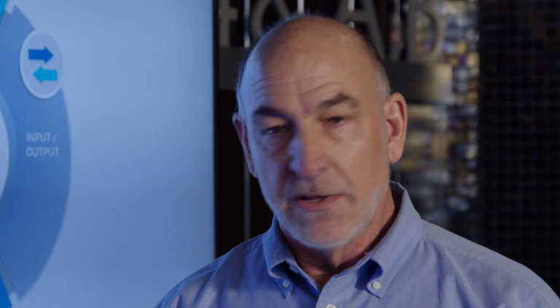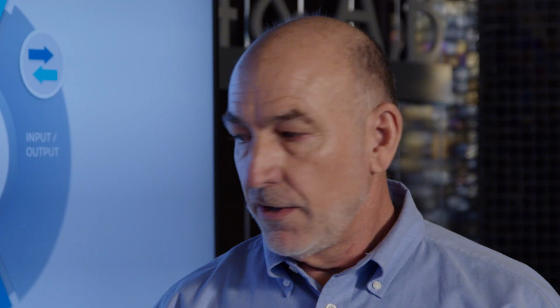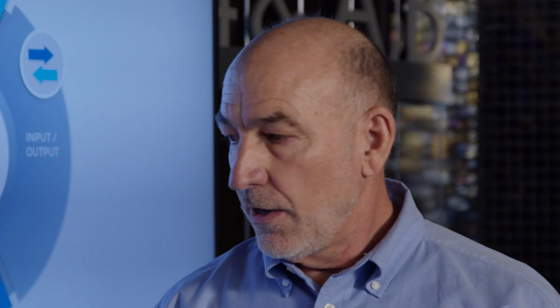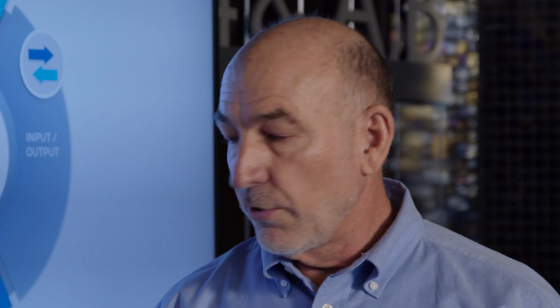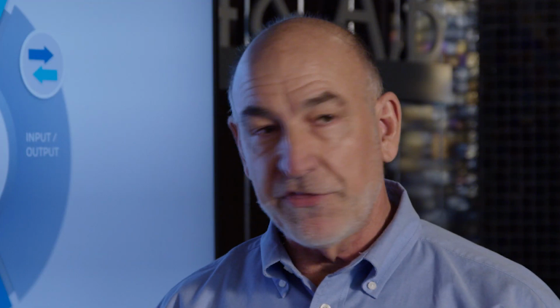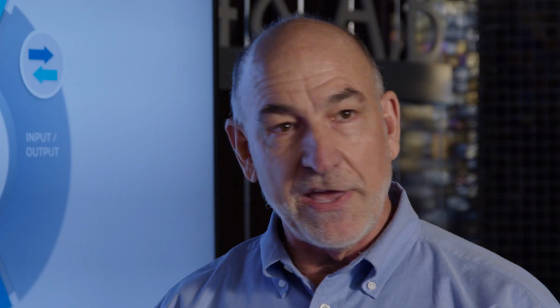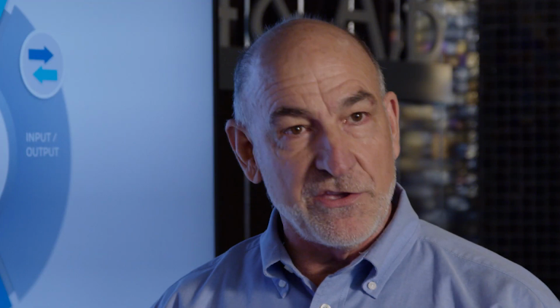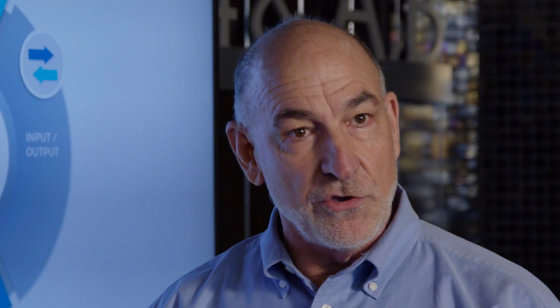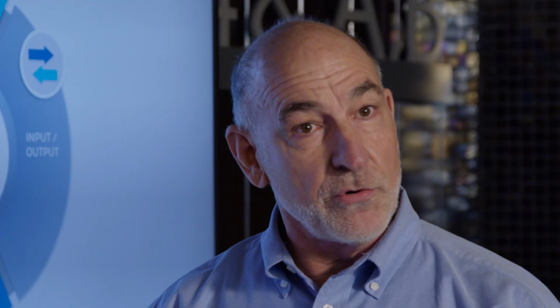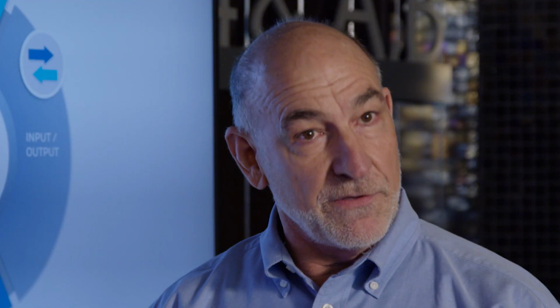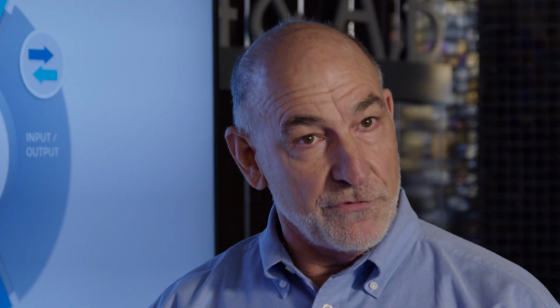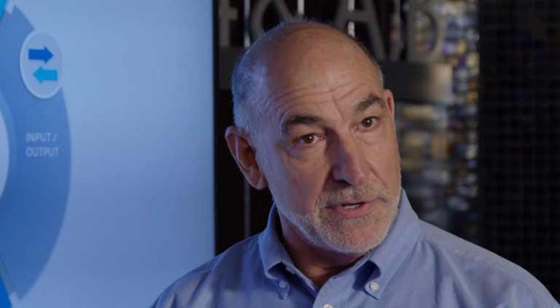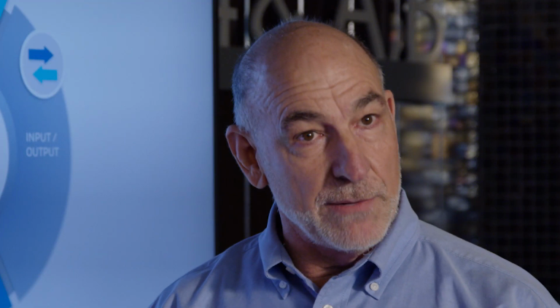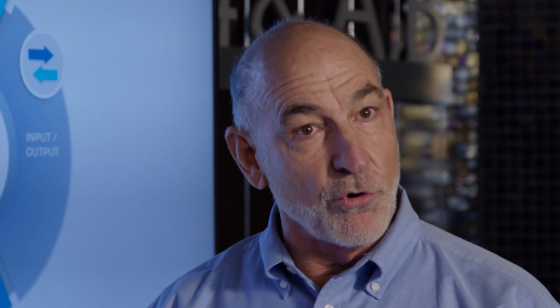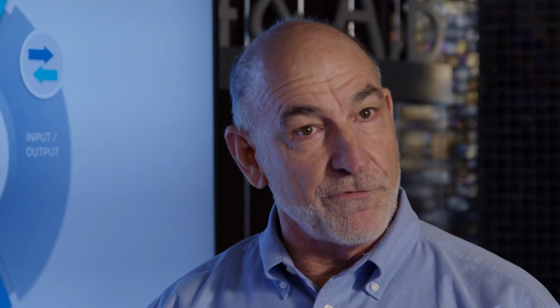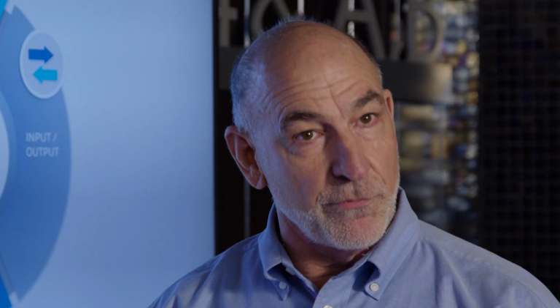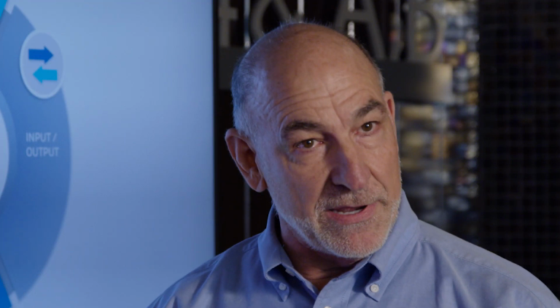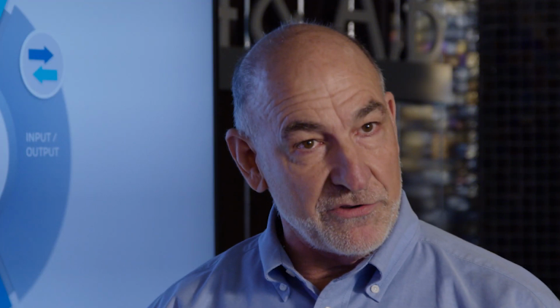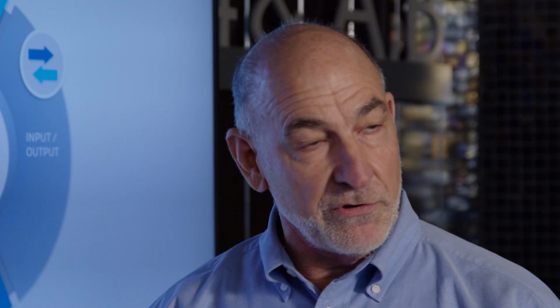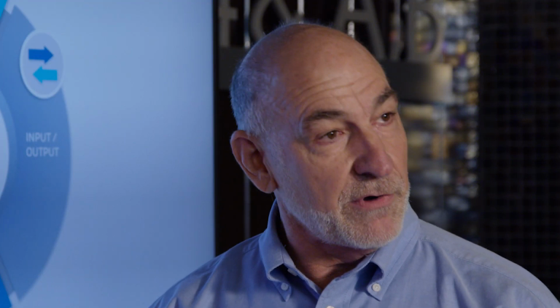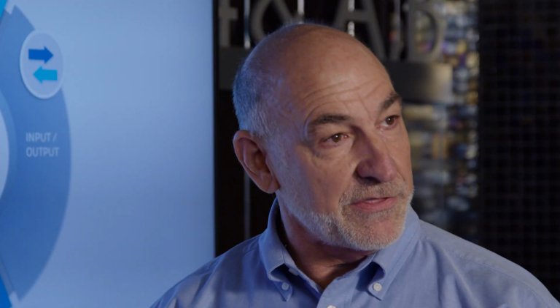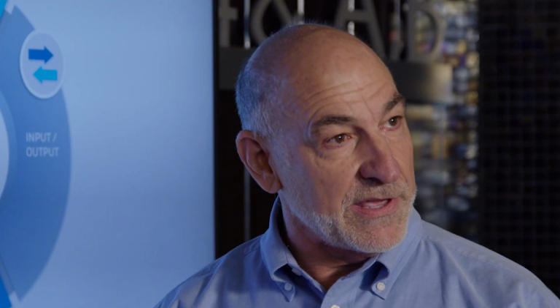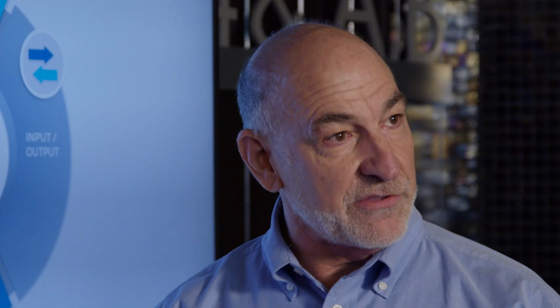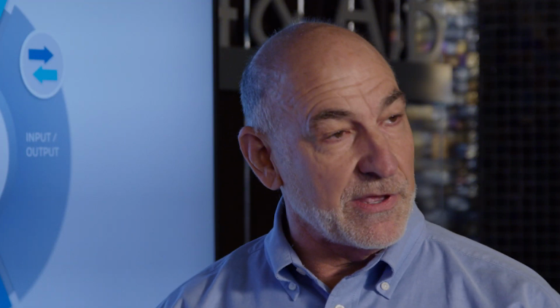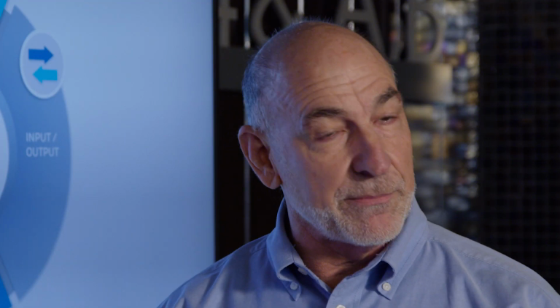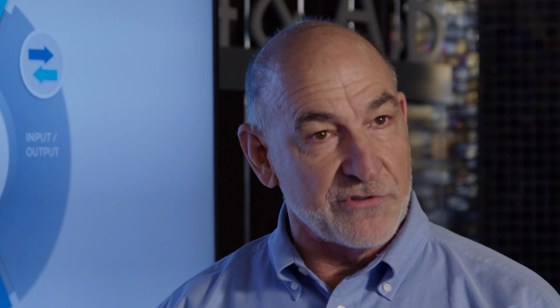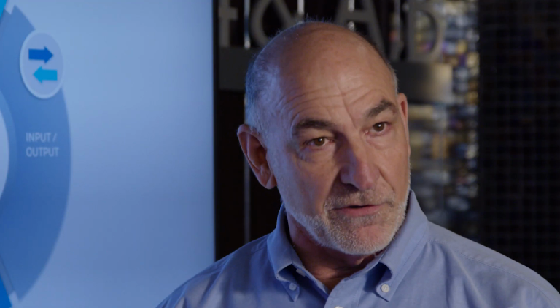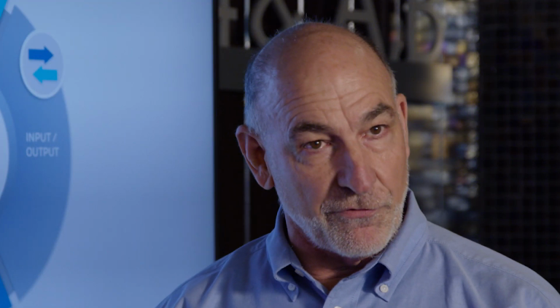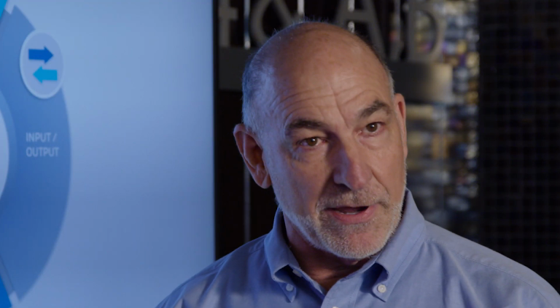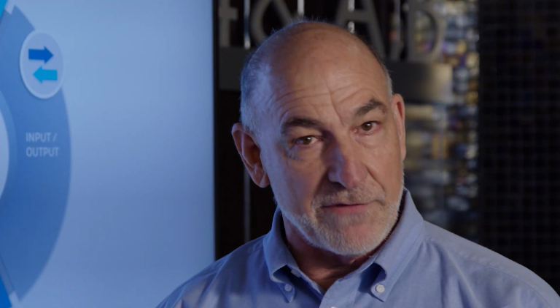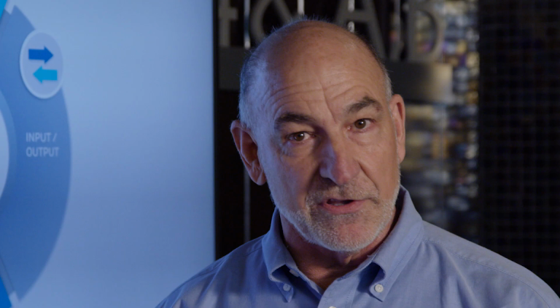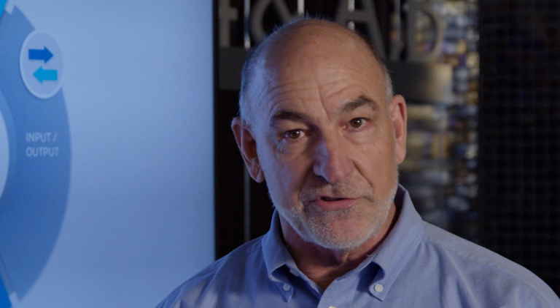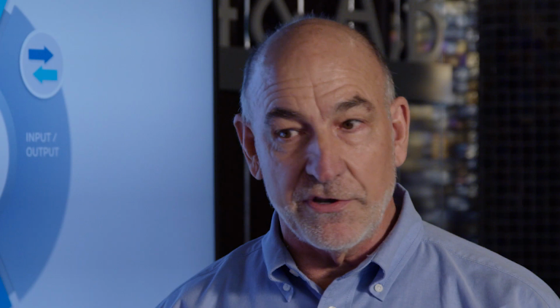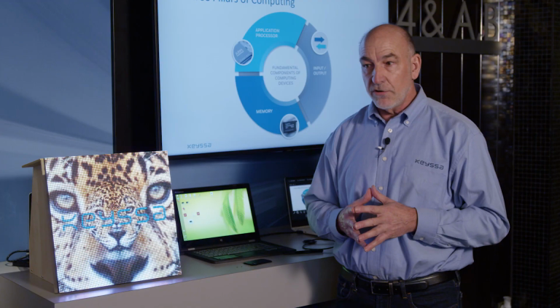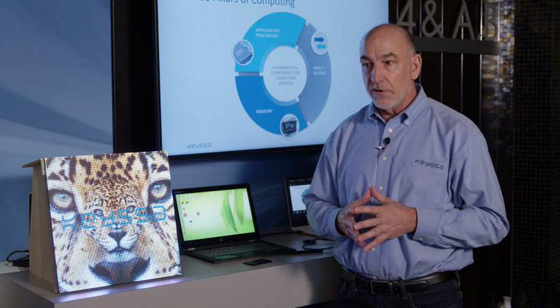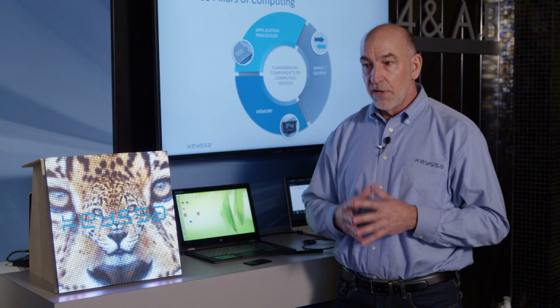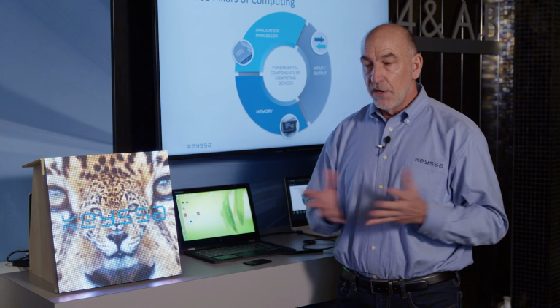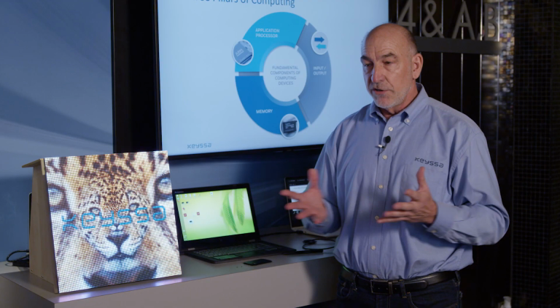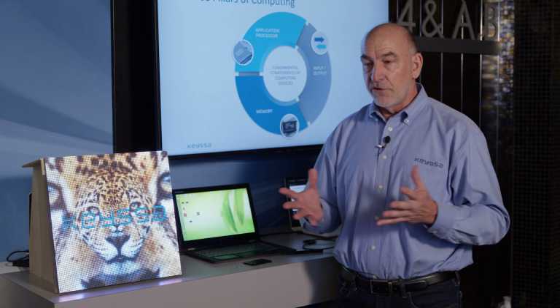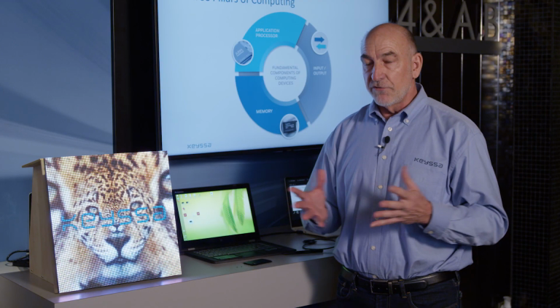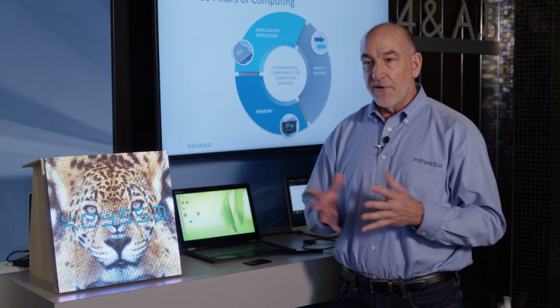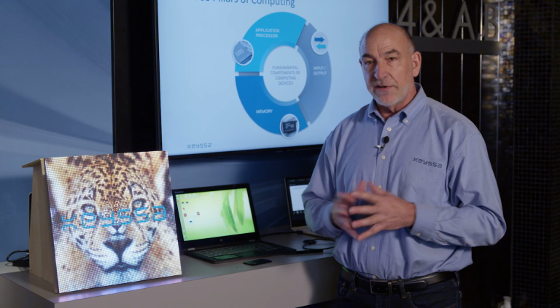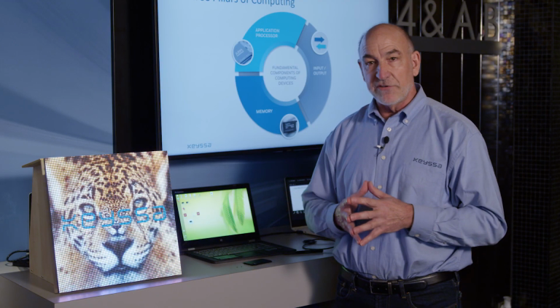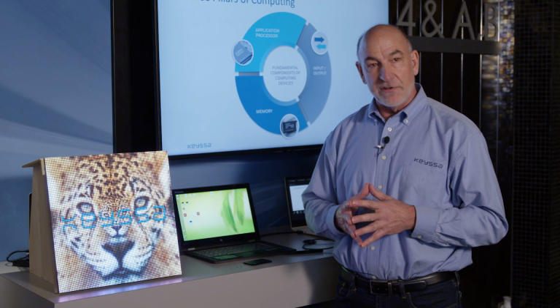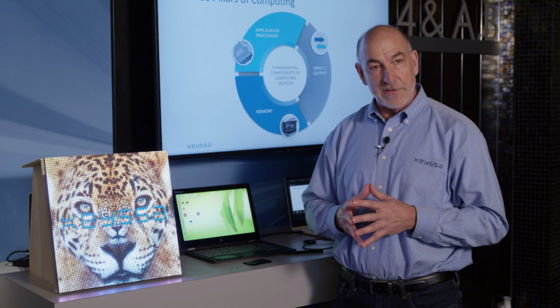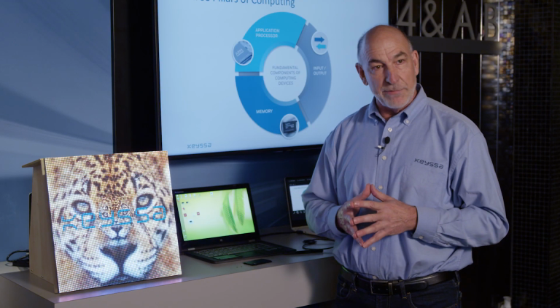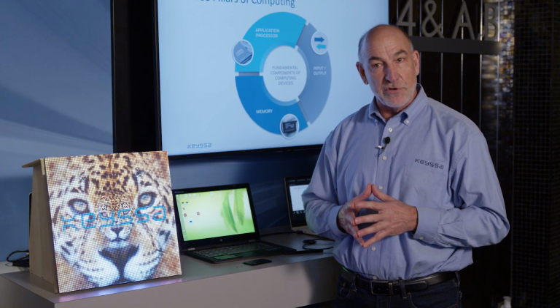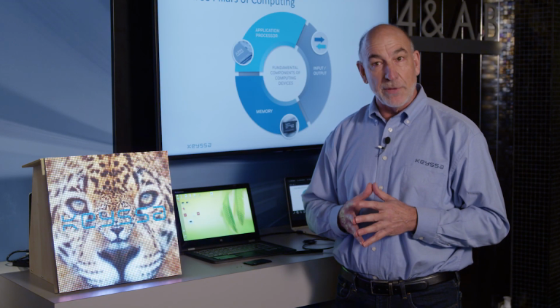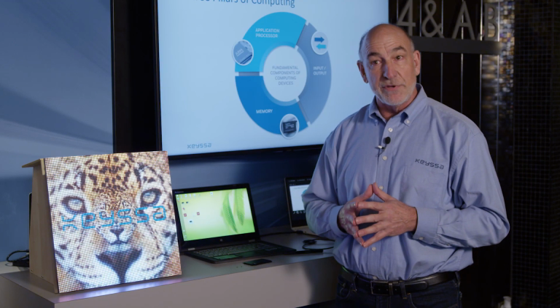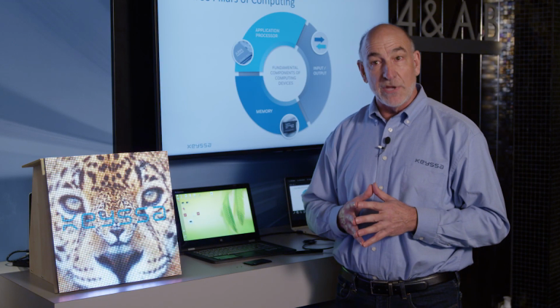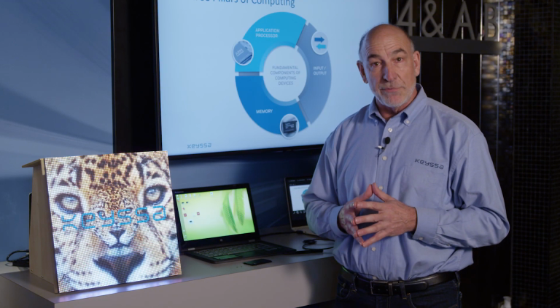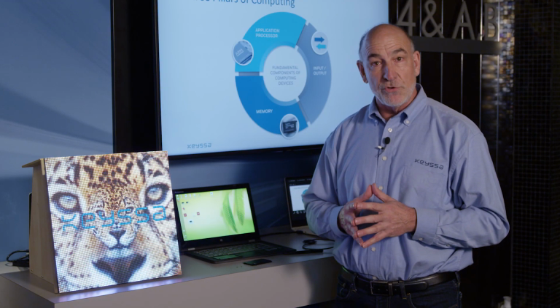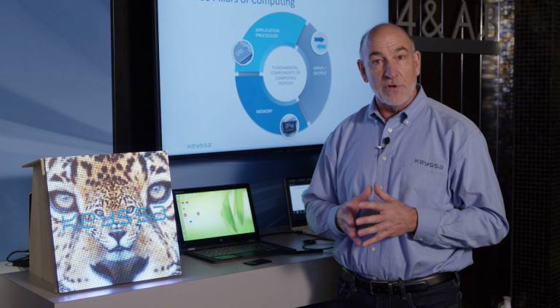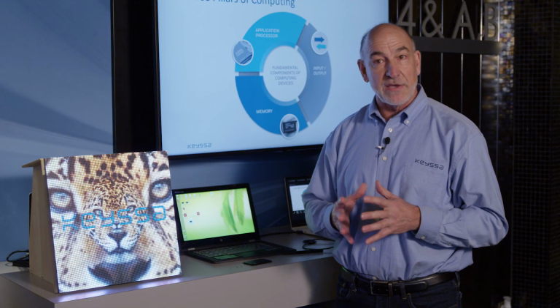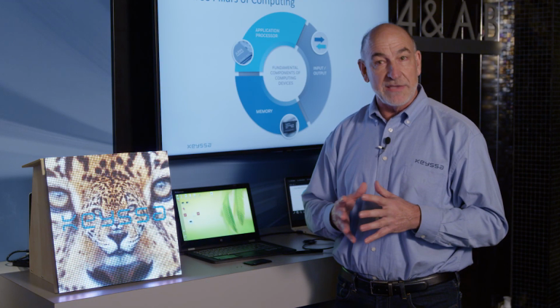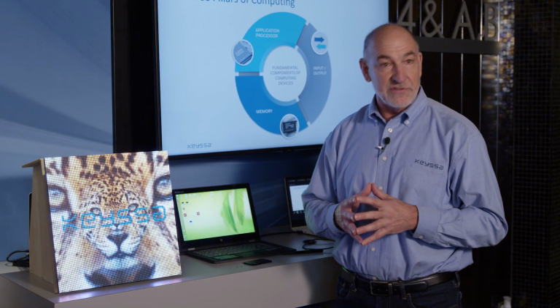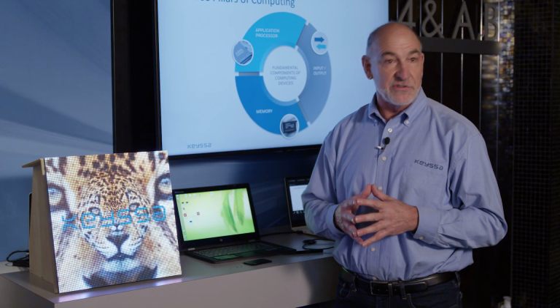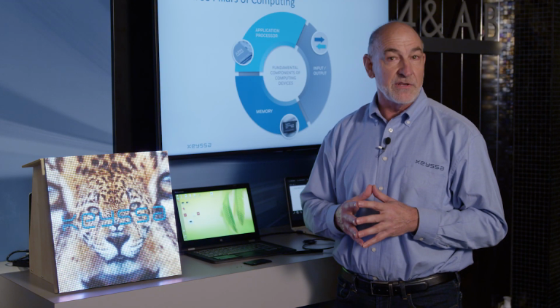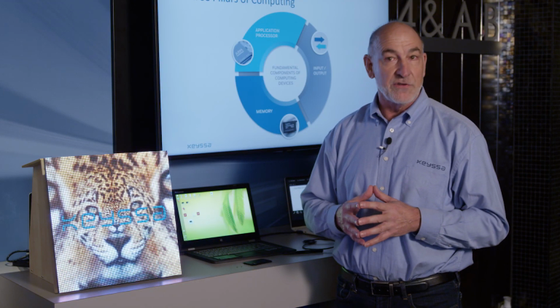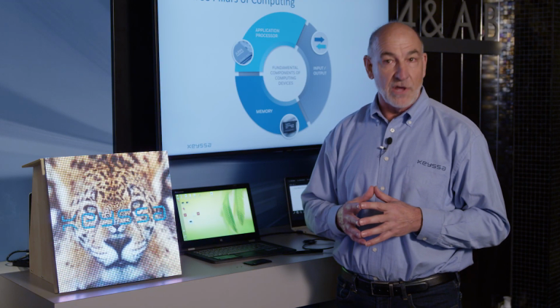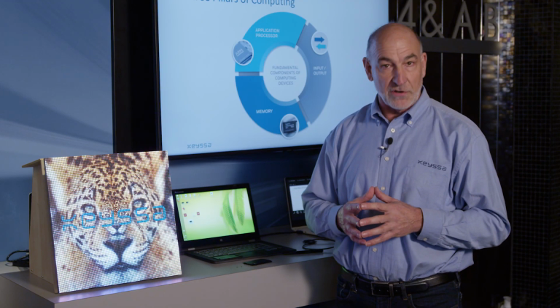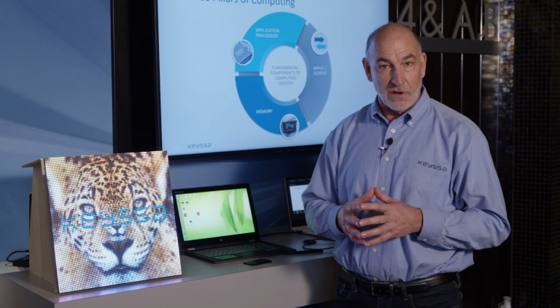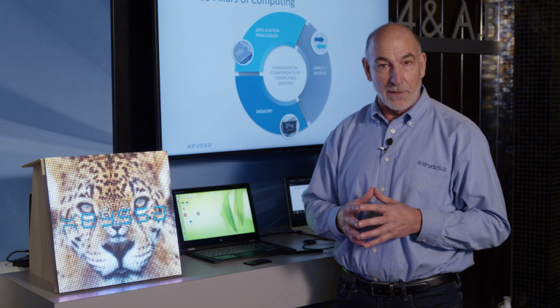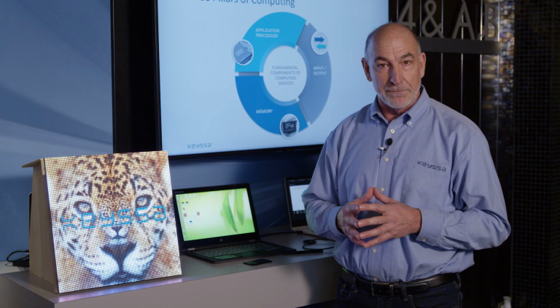I want to thank Samsung for having us here. You can find us at www.kesa.com.